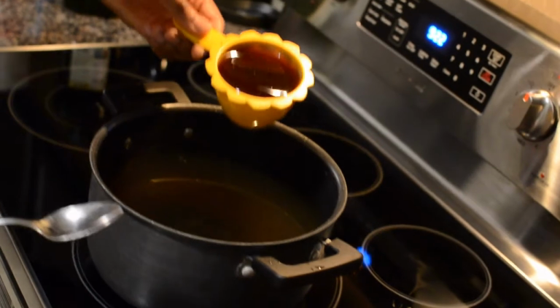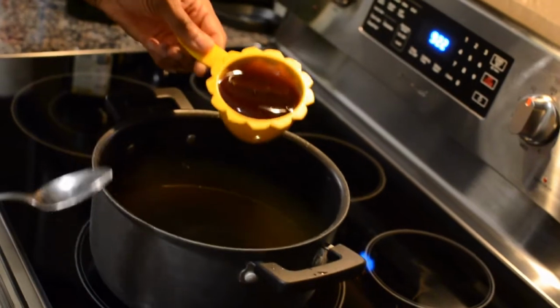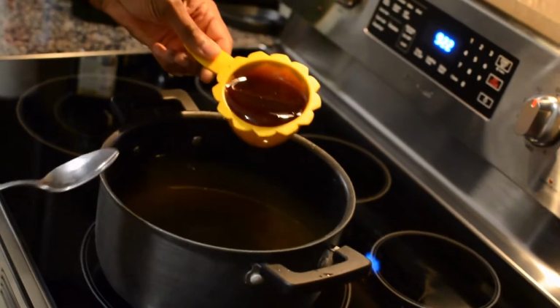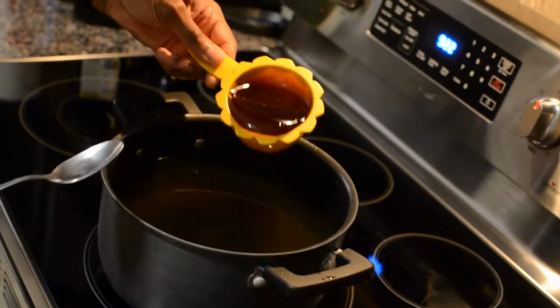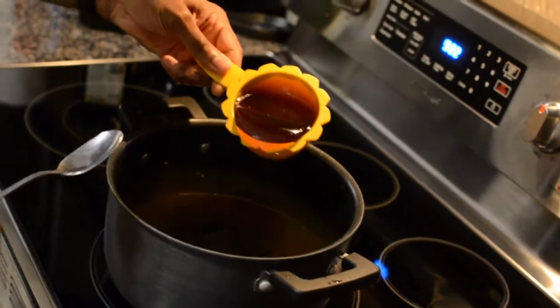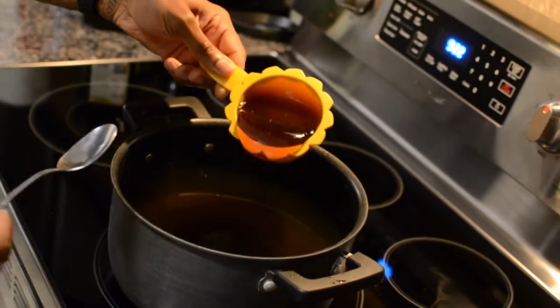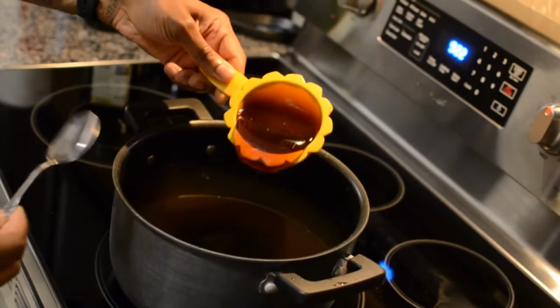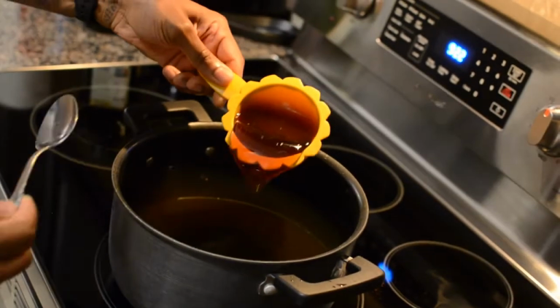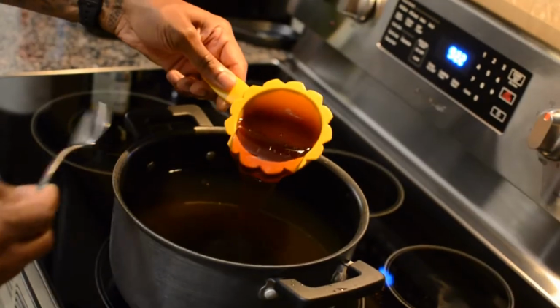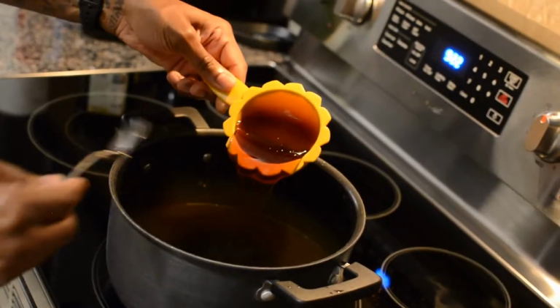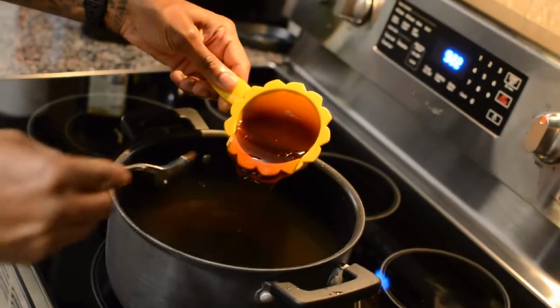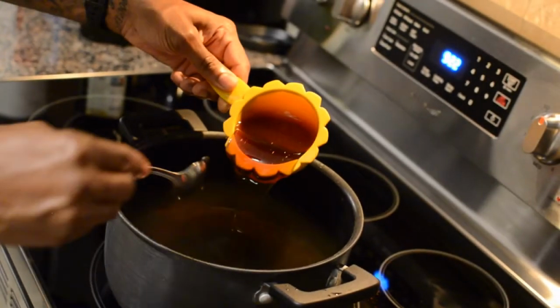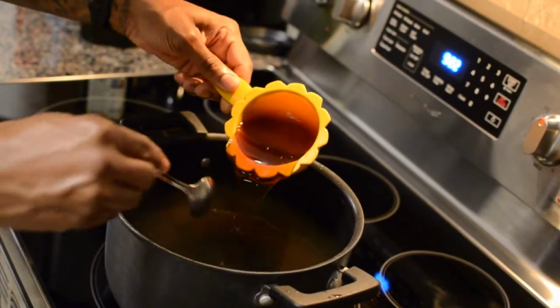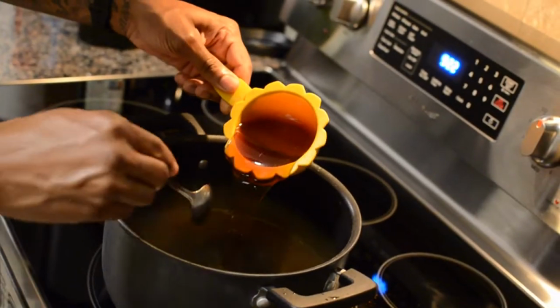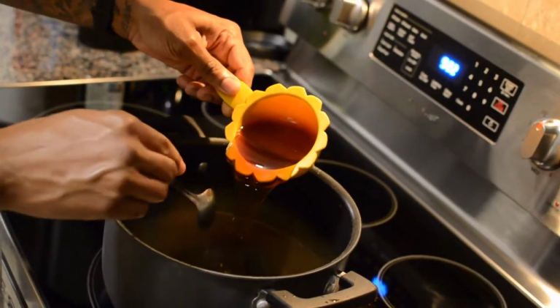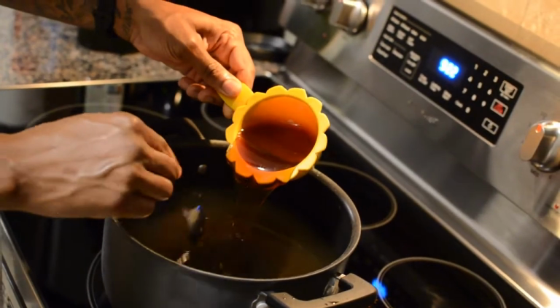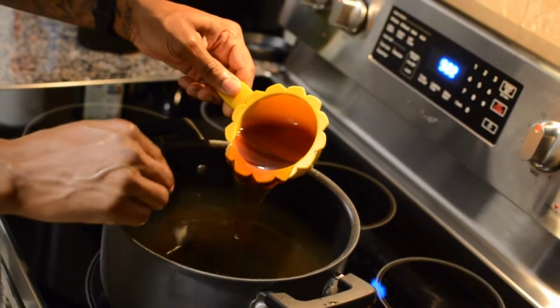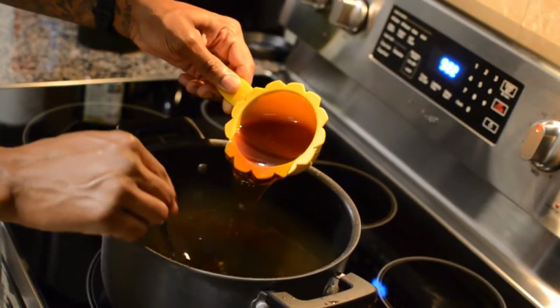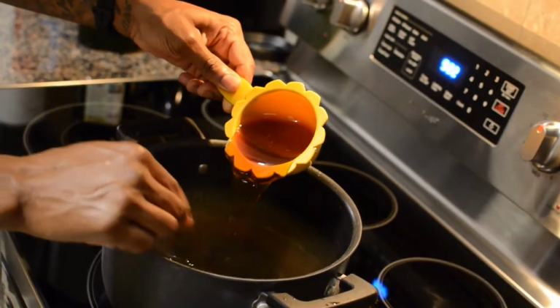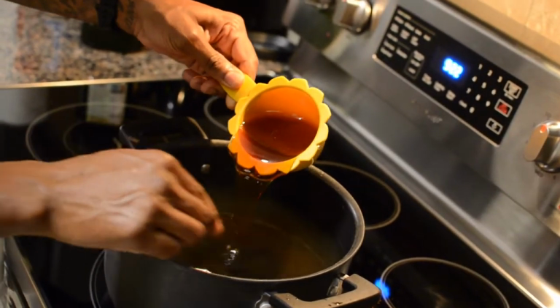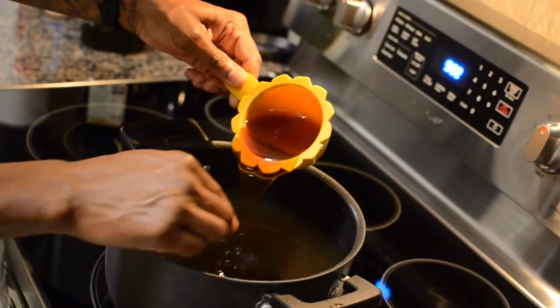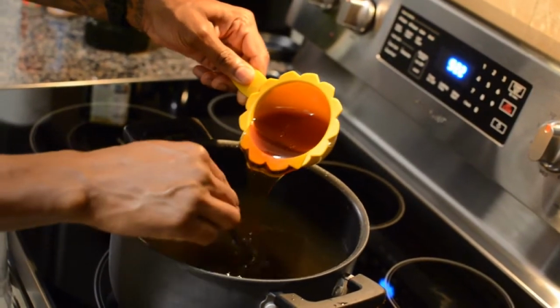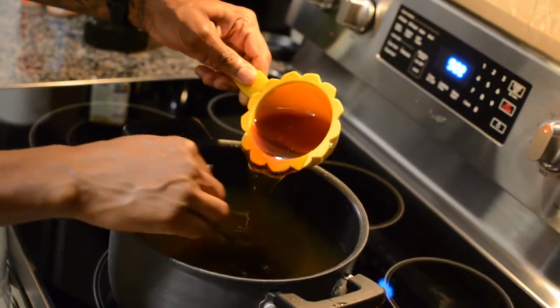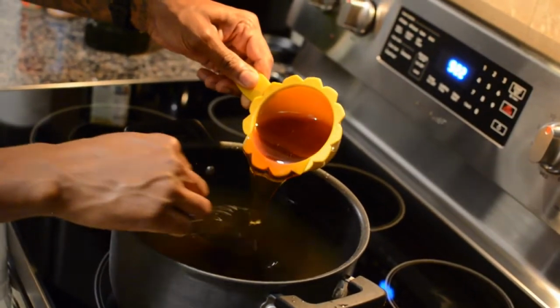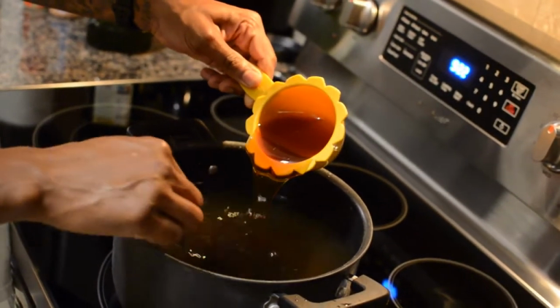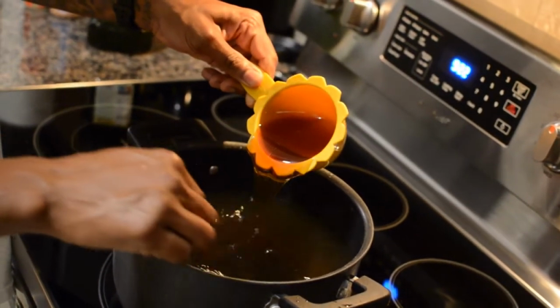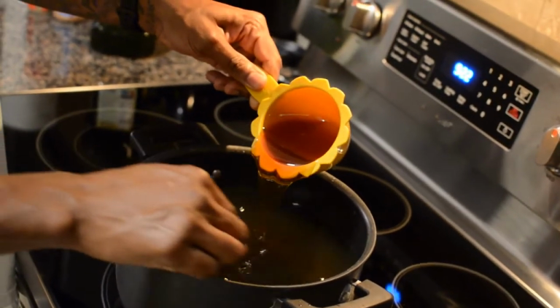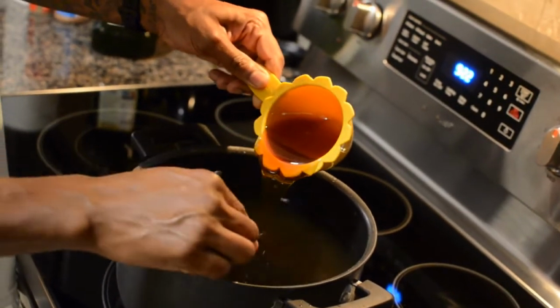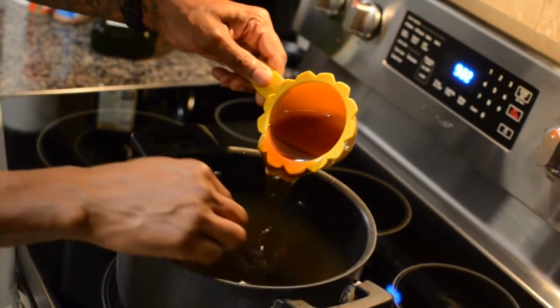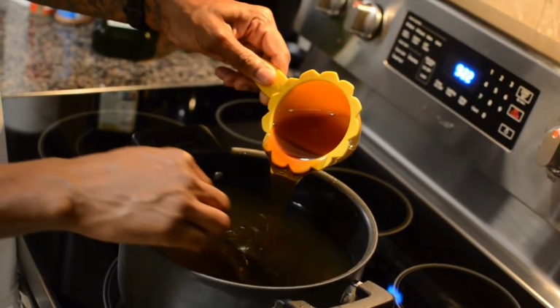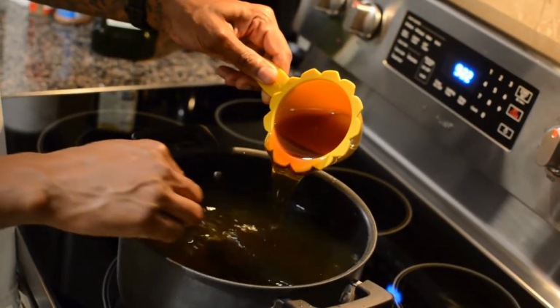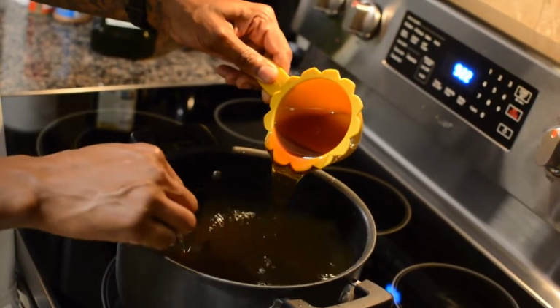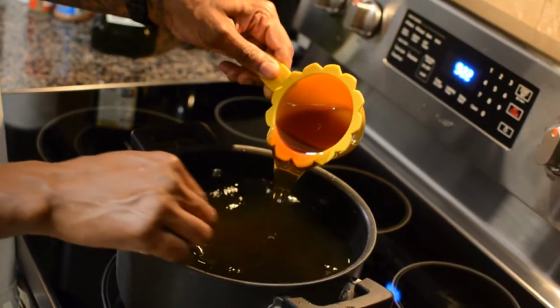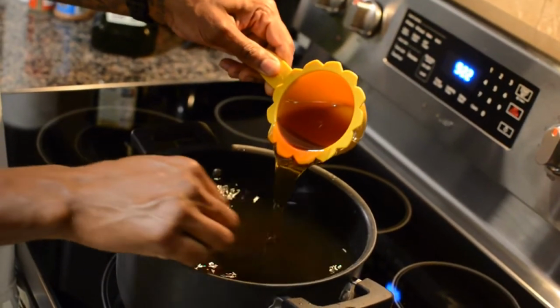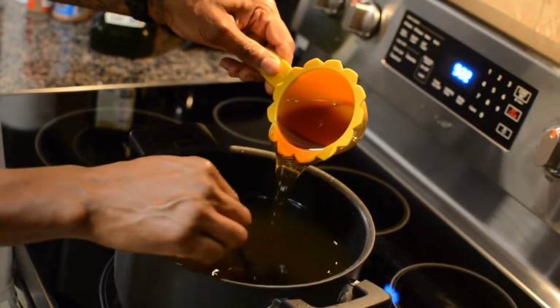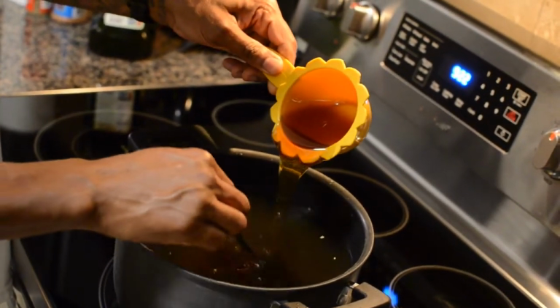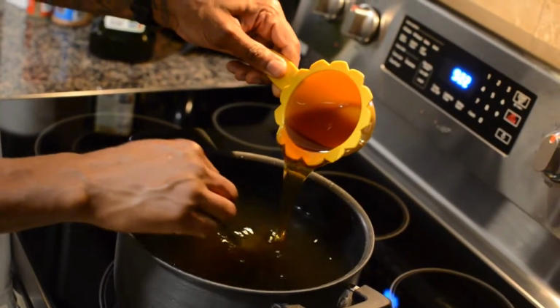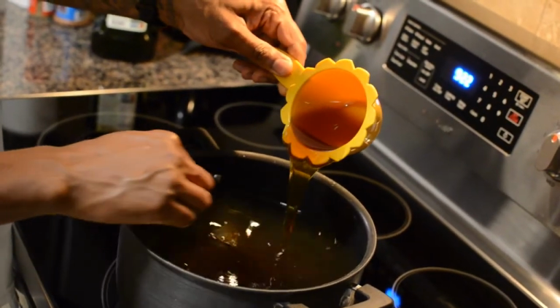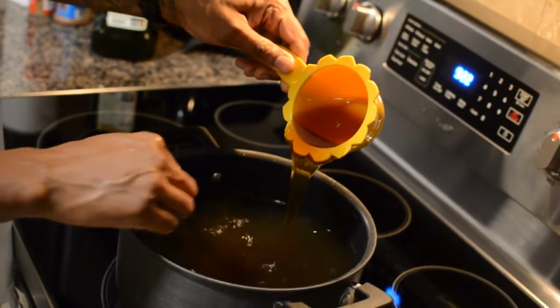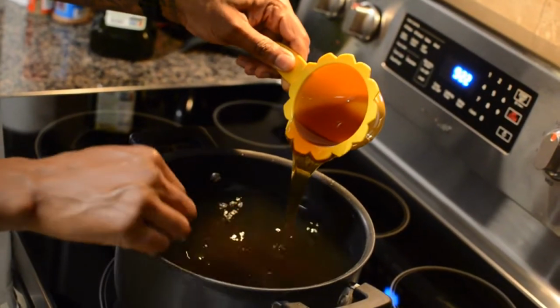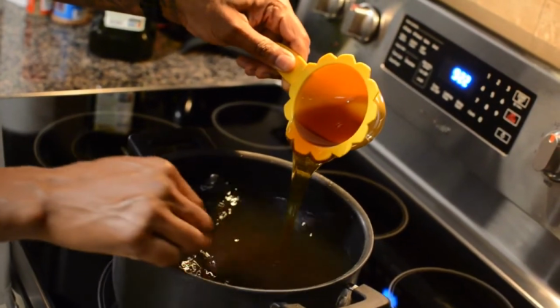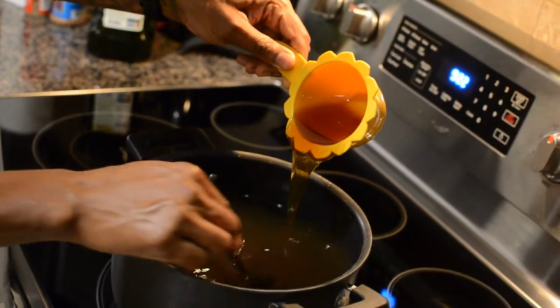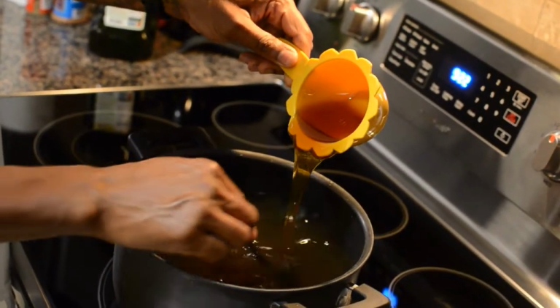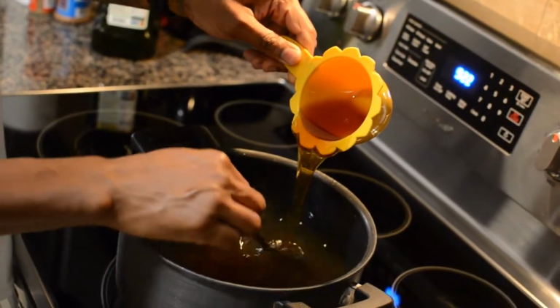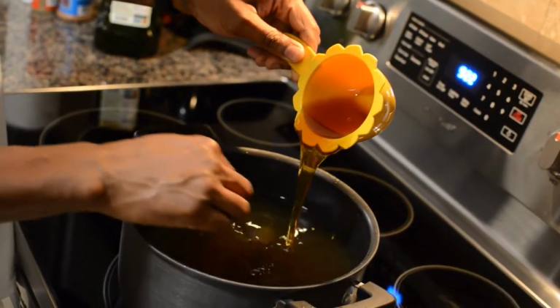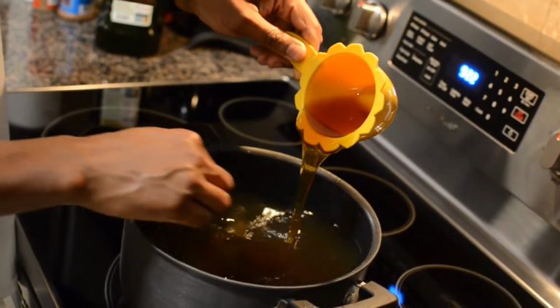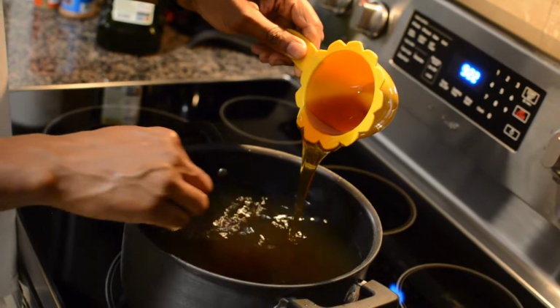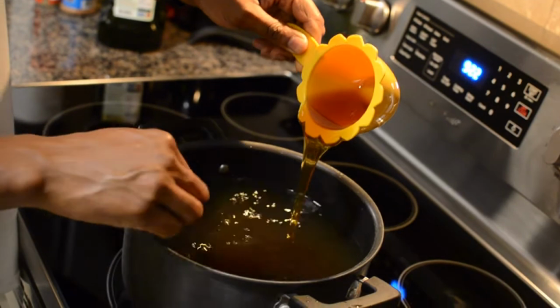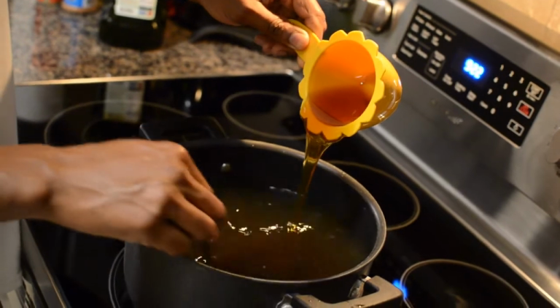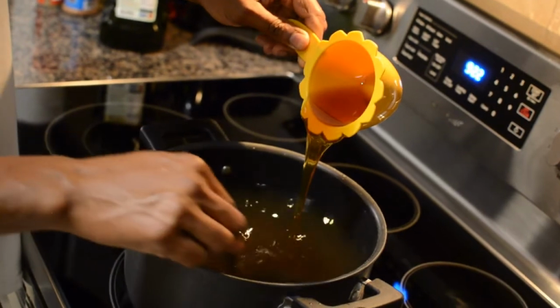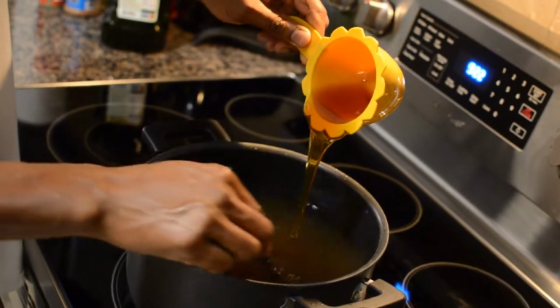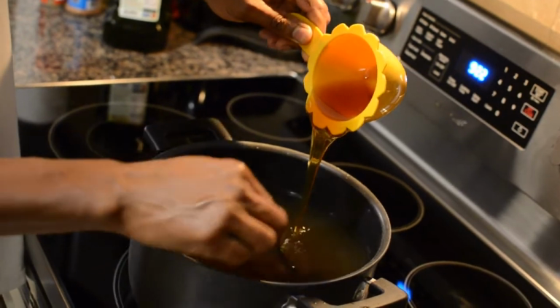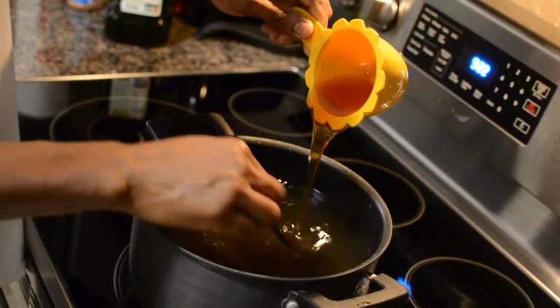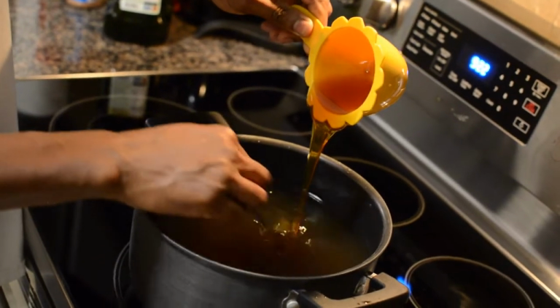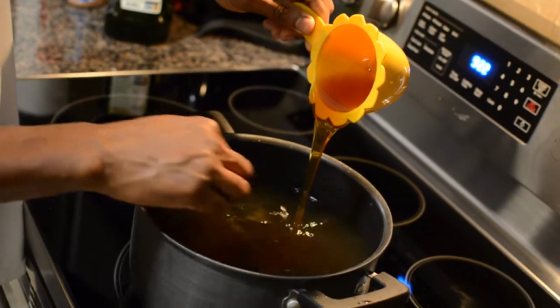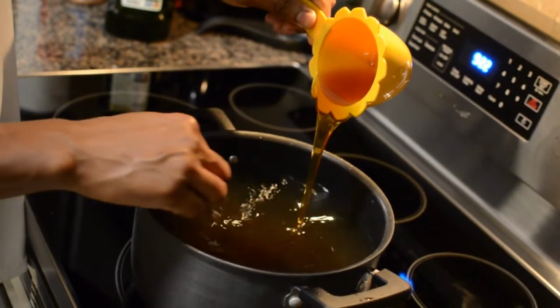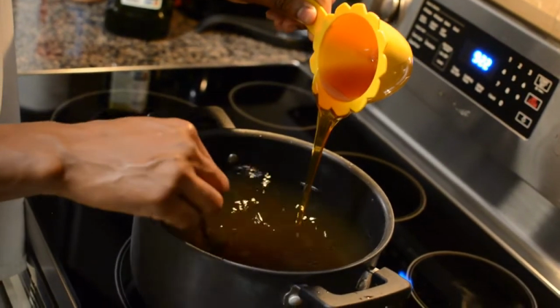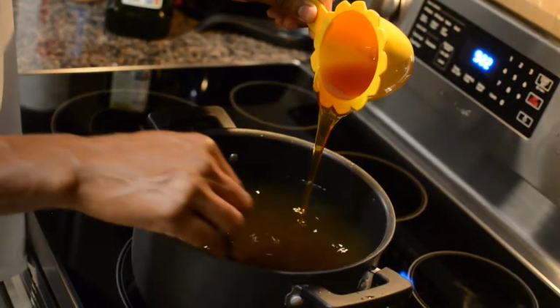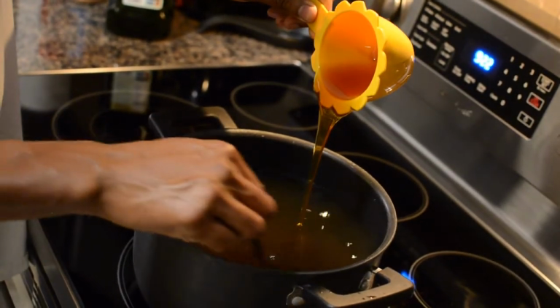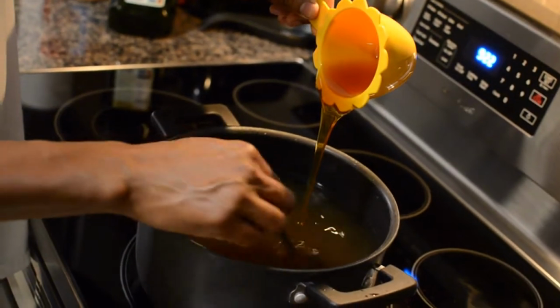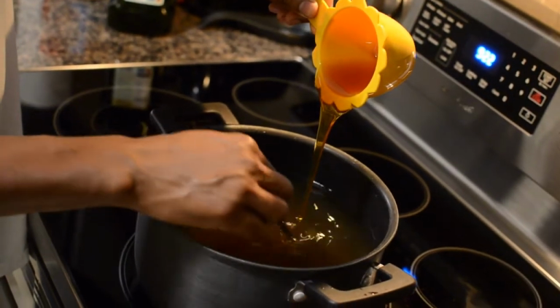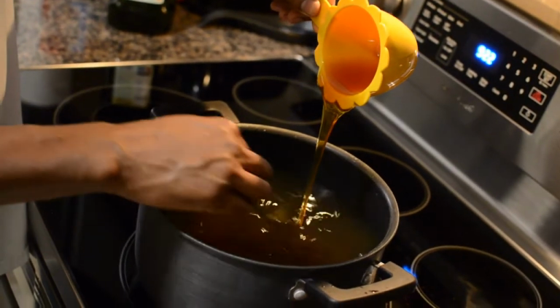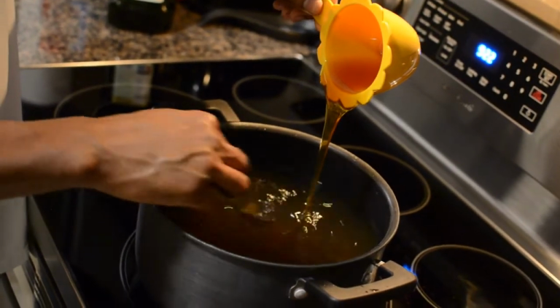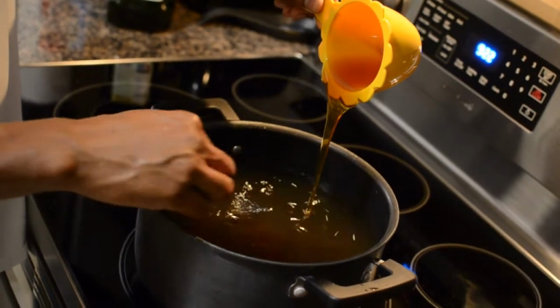The last step is adding one cup of honey. This is a lot so you're going to have to stir for a while to make sure it's mixed well enough.